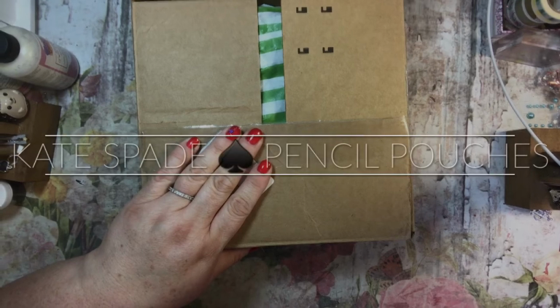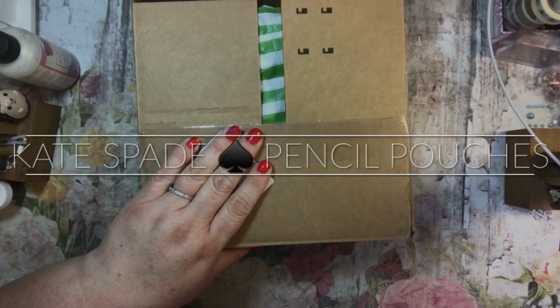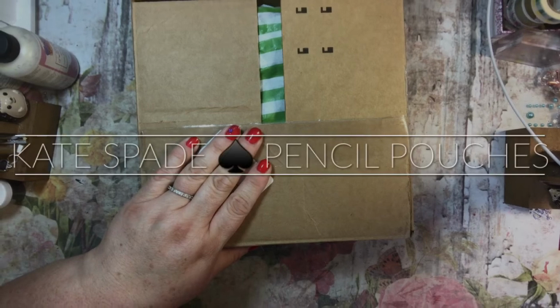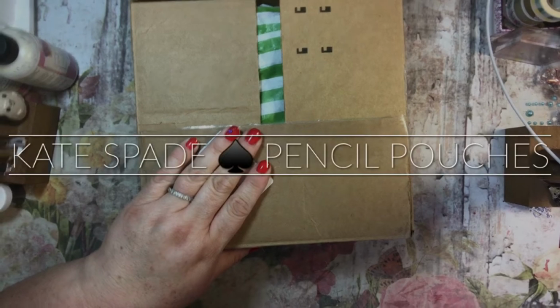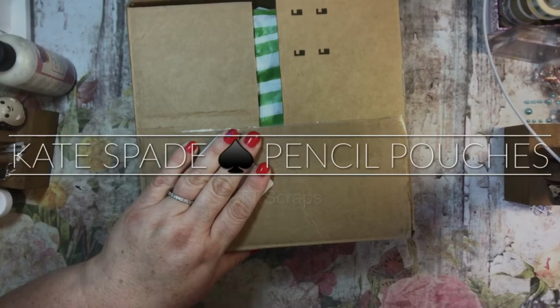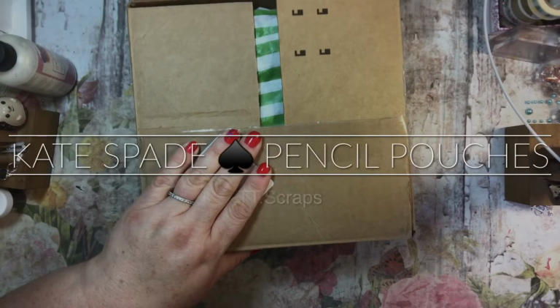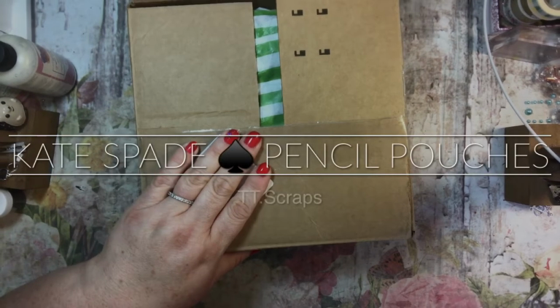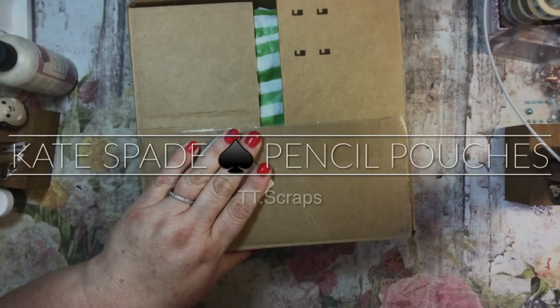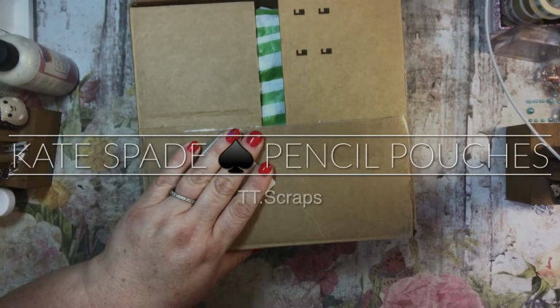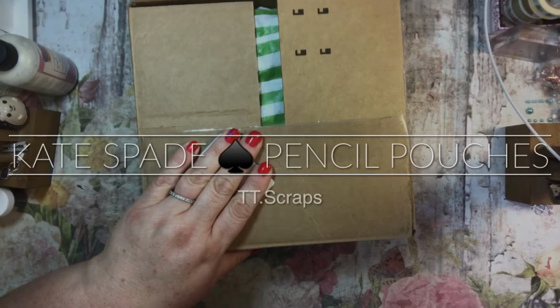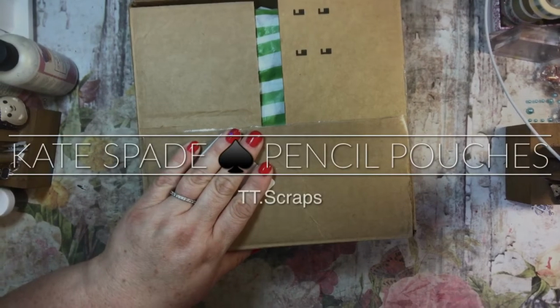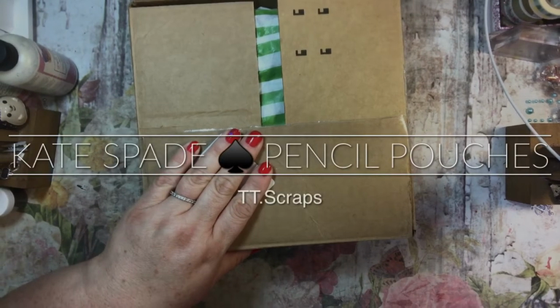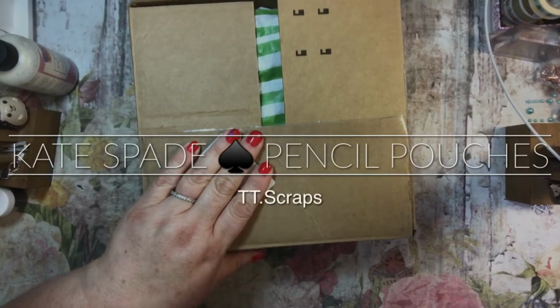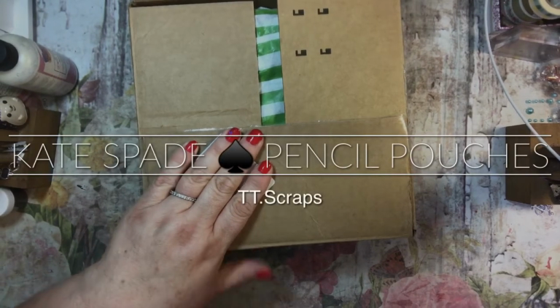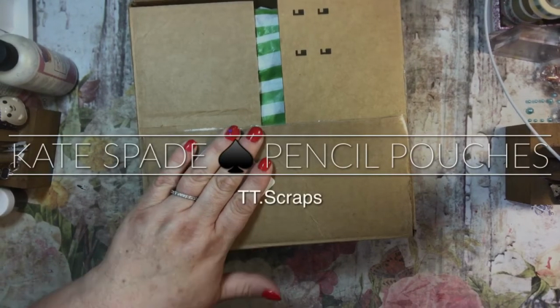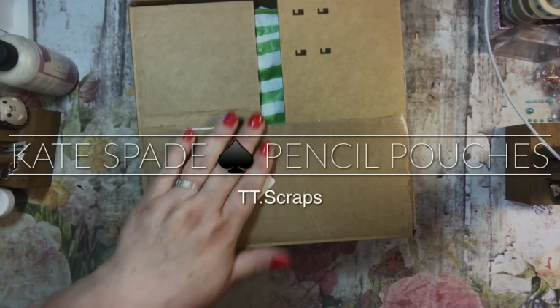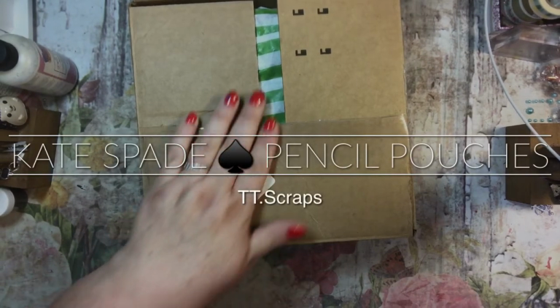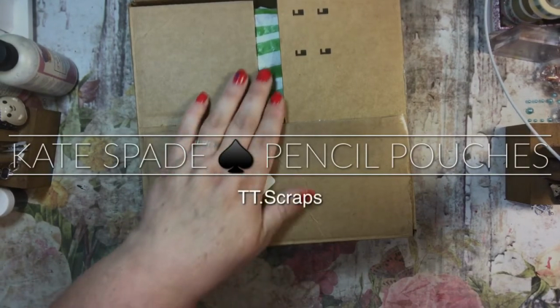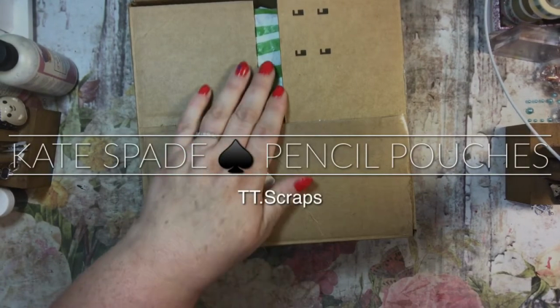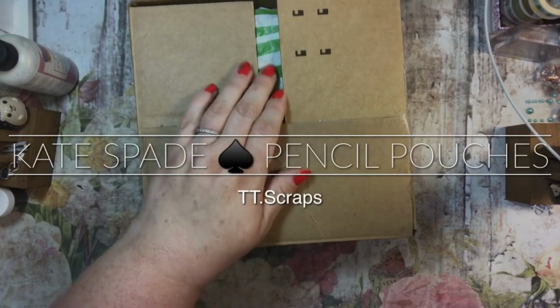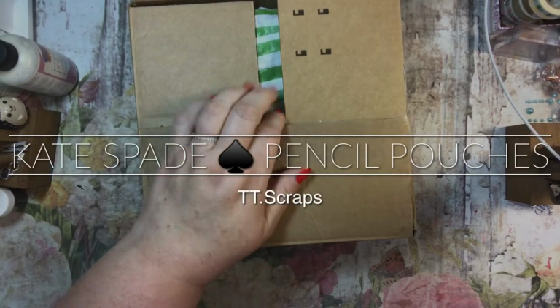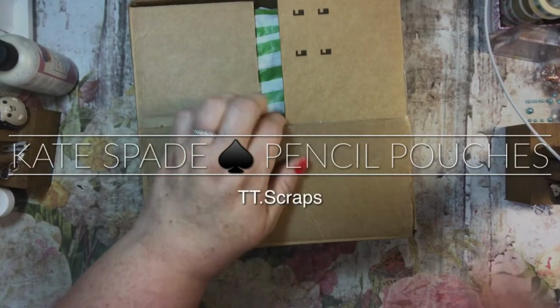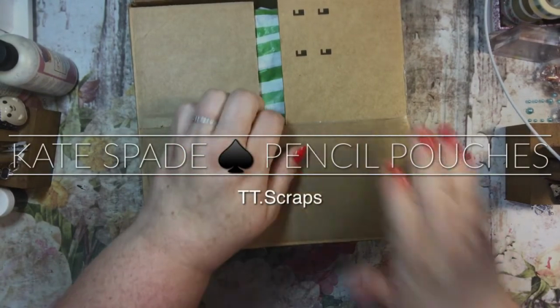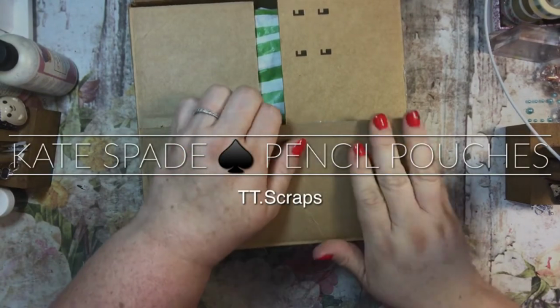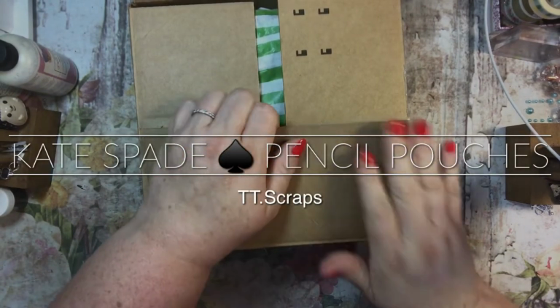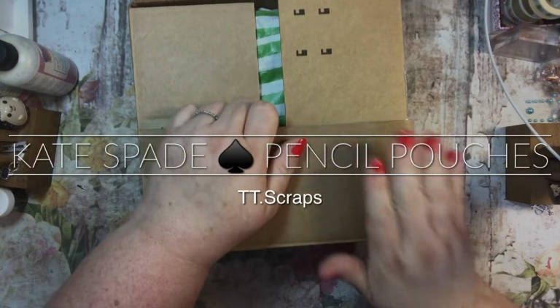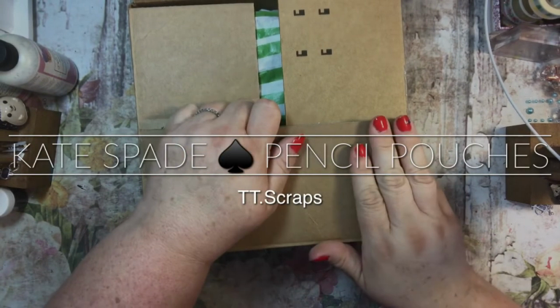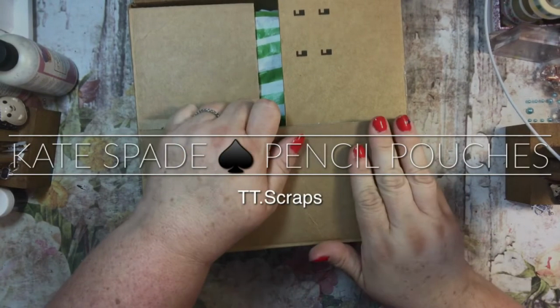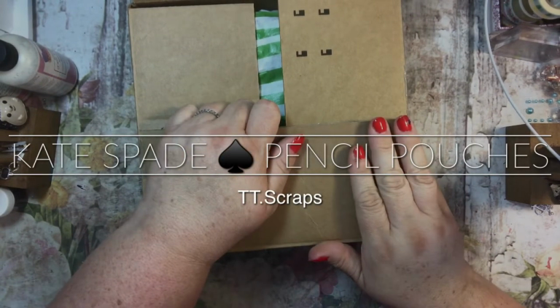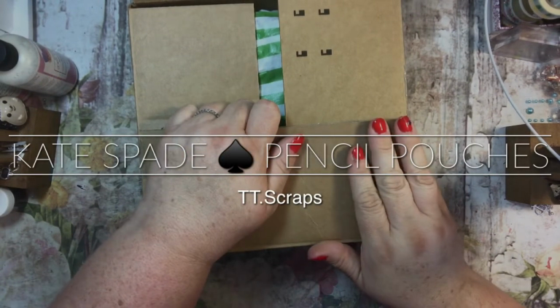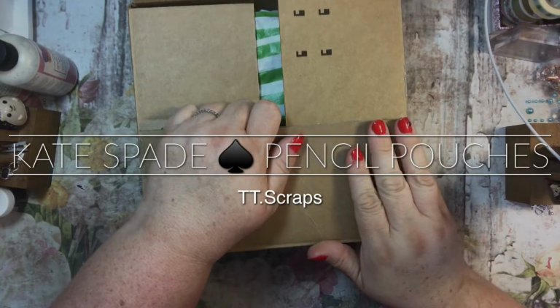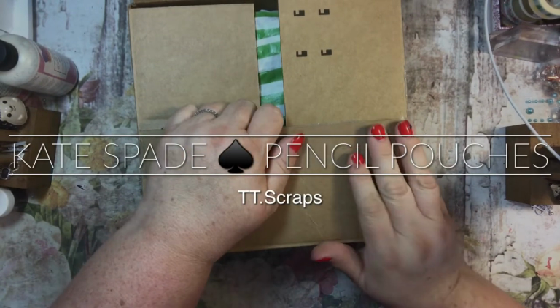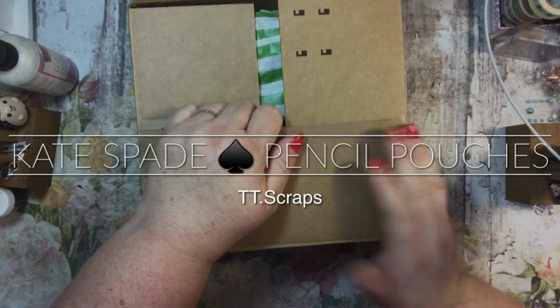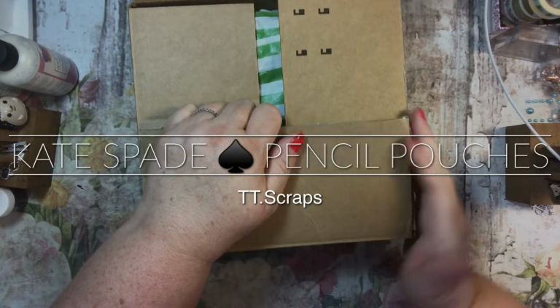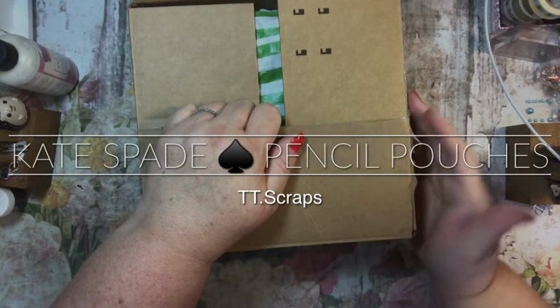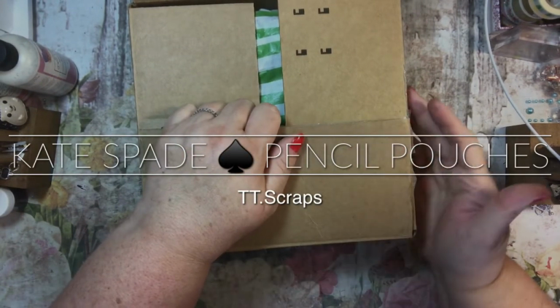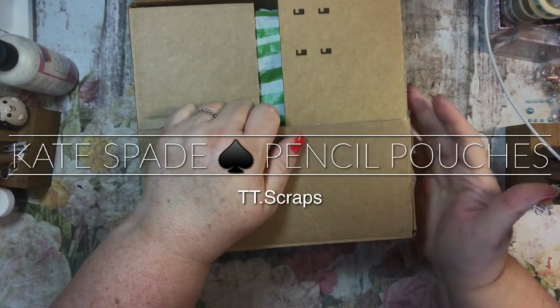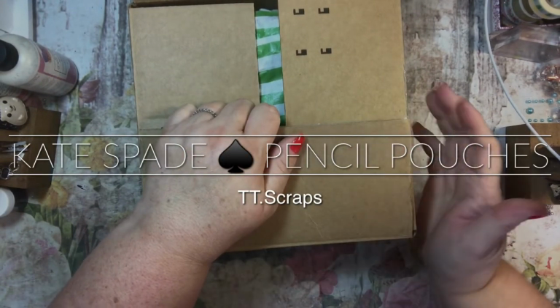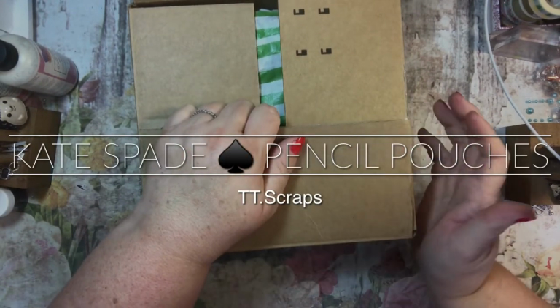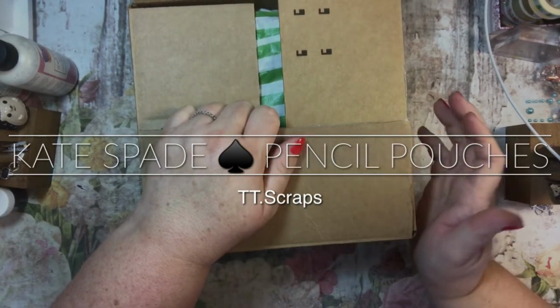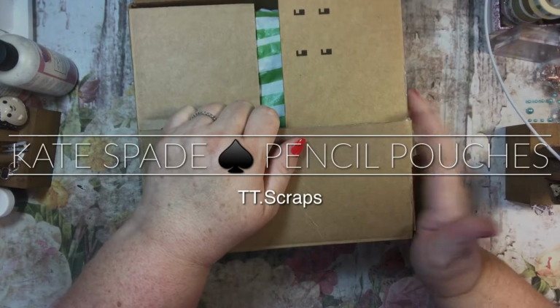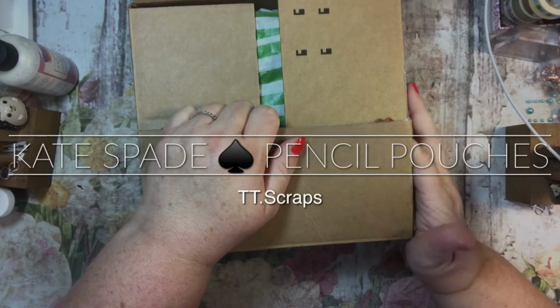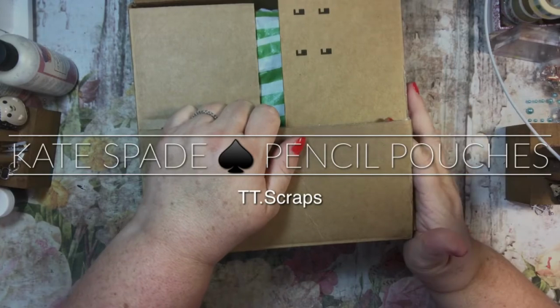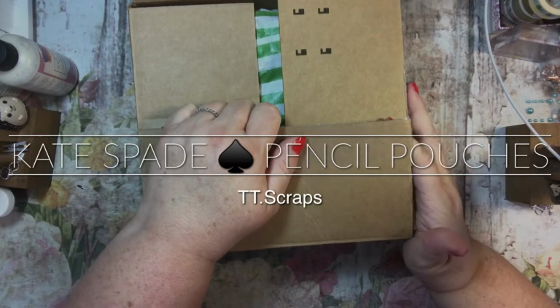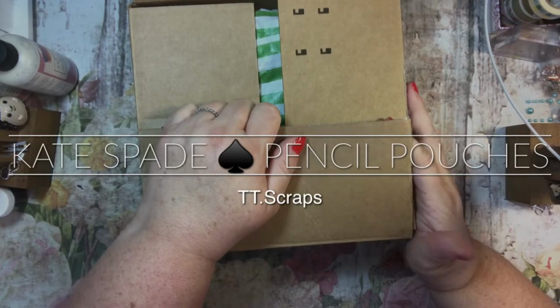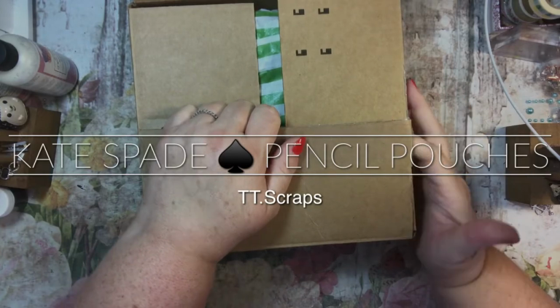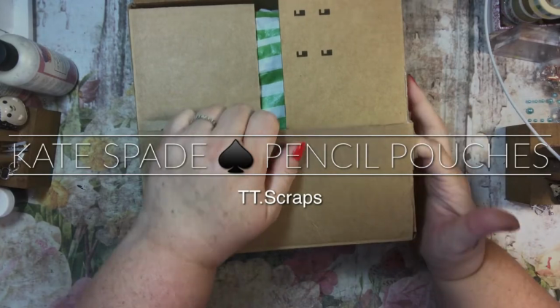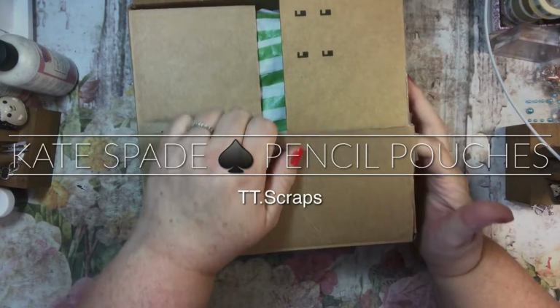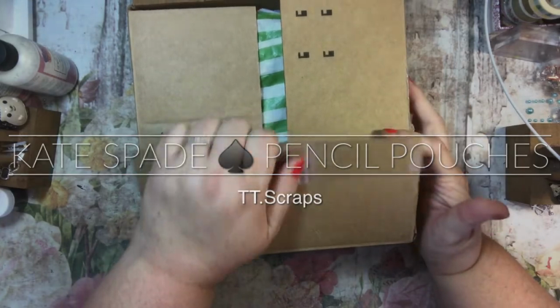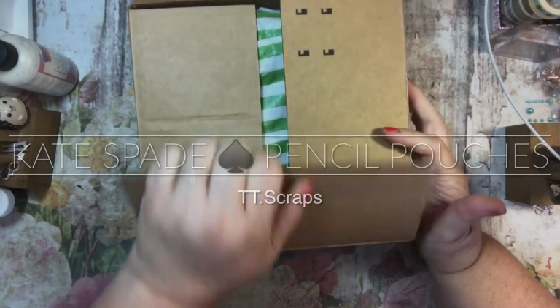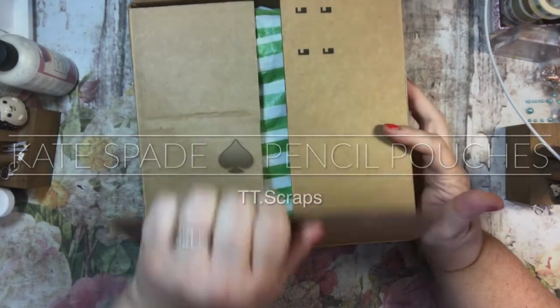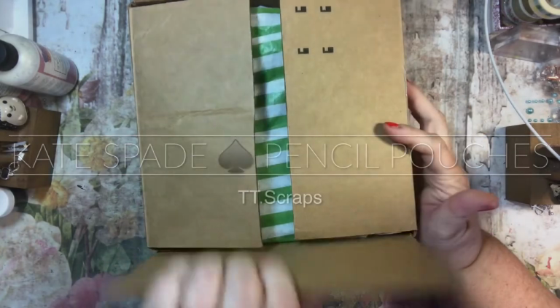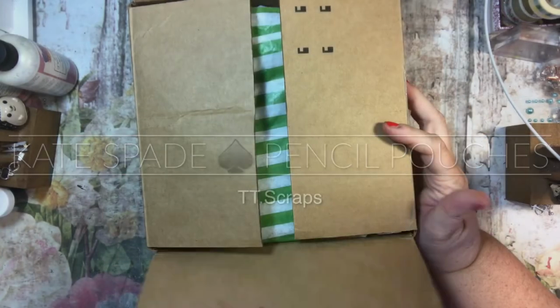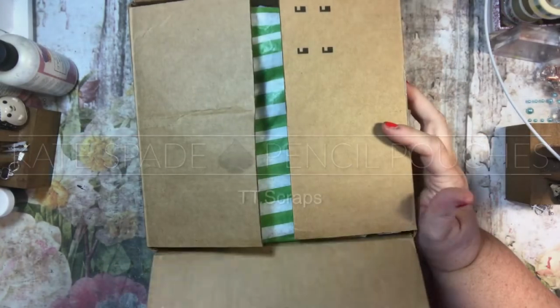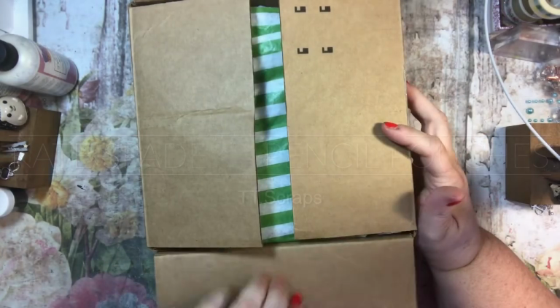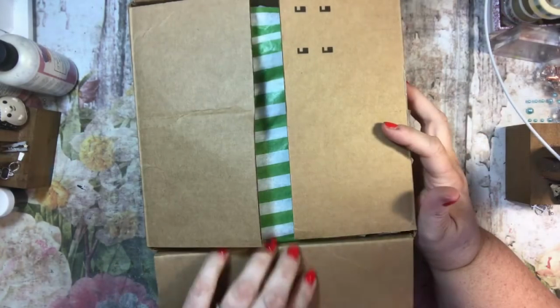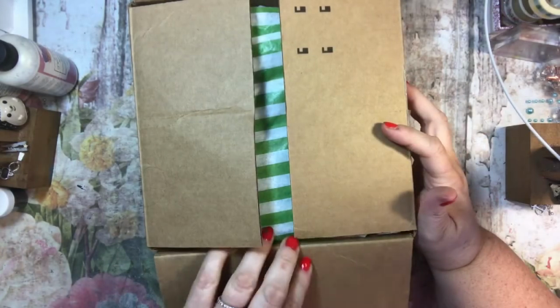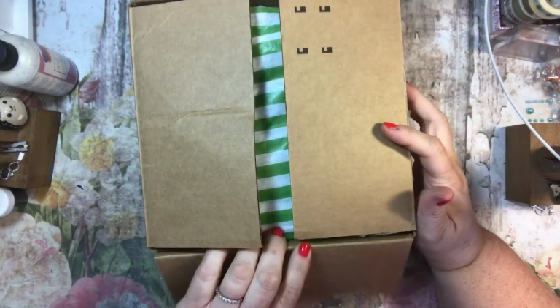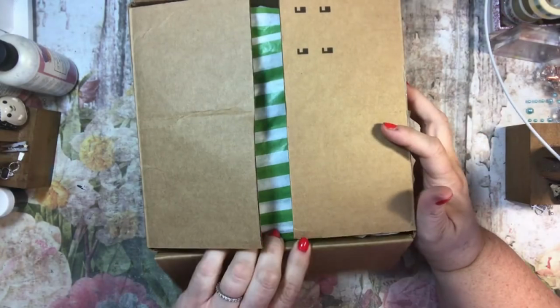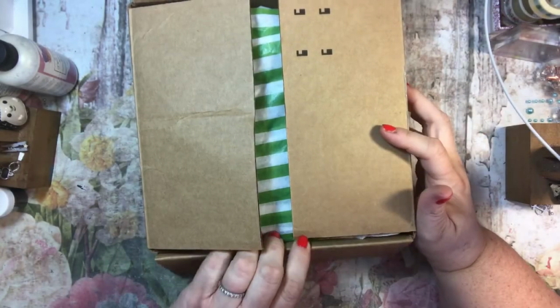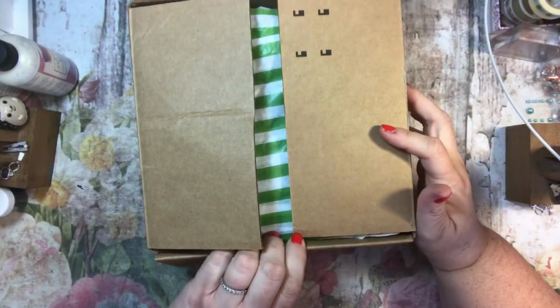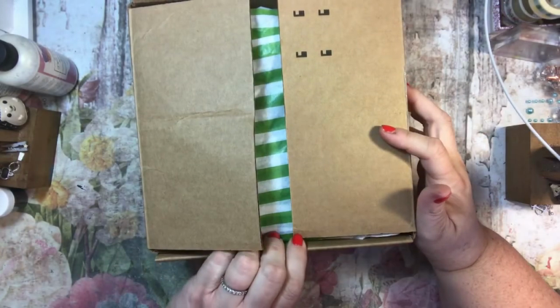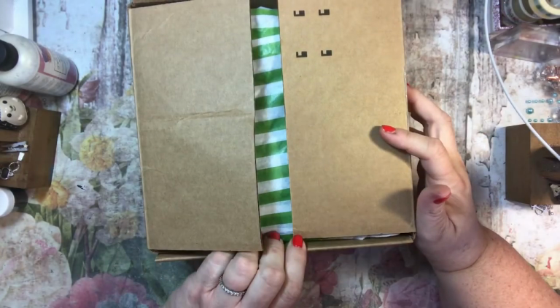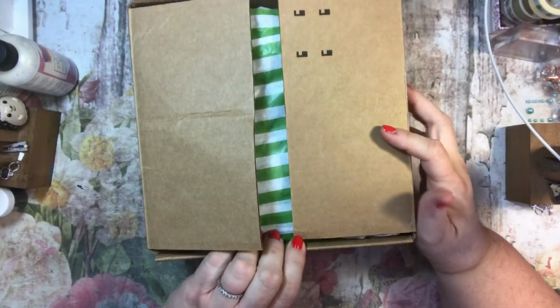Hi everyone, it's Tammy, and I have a little unboxing of something that I have had in my possession for about three or four months now.